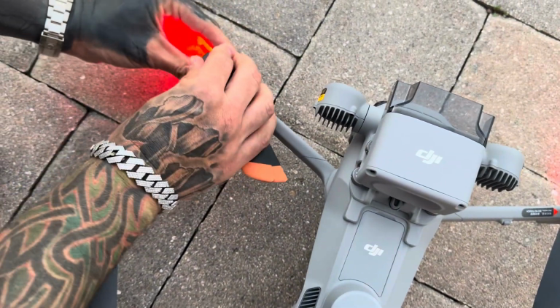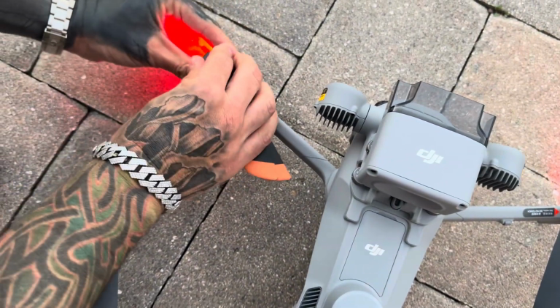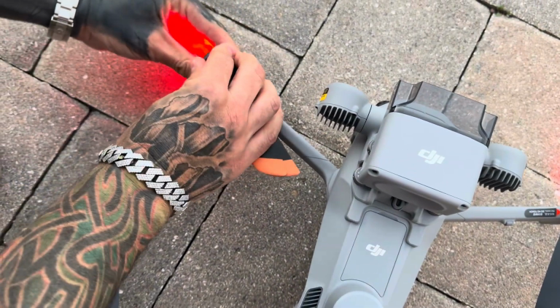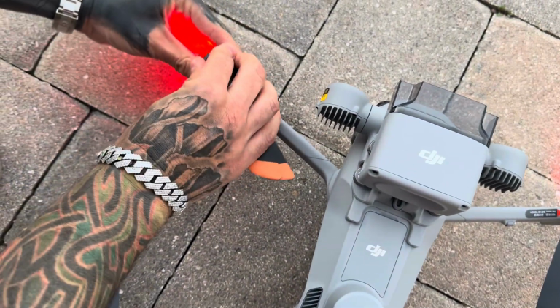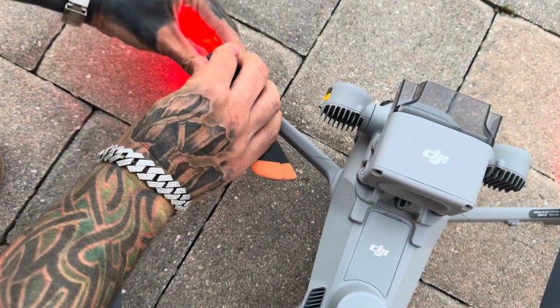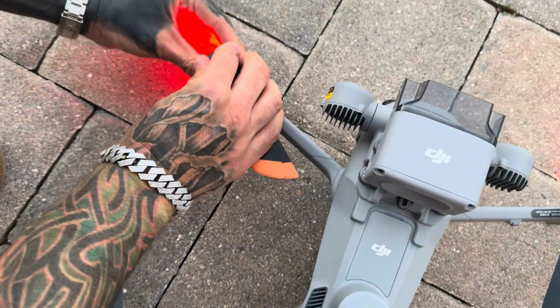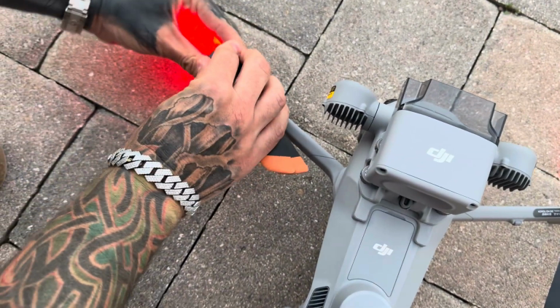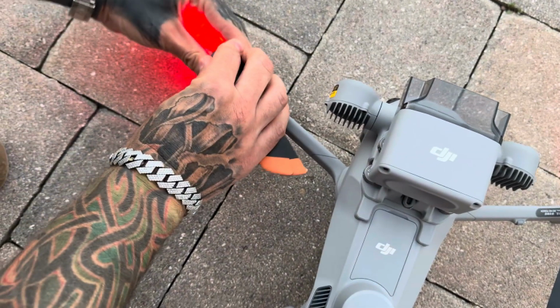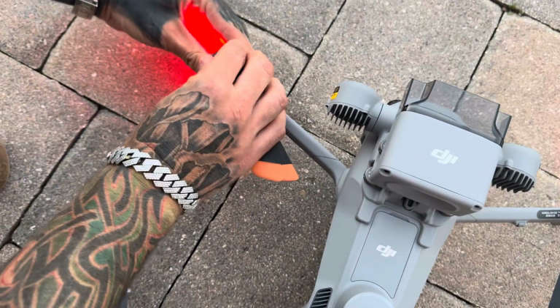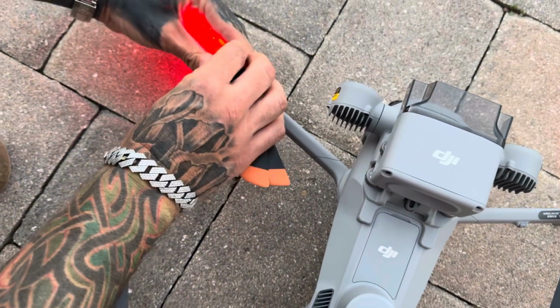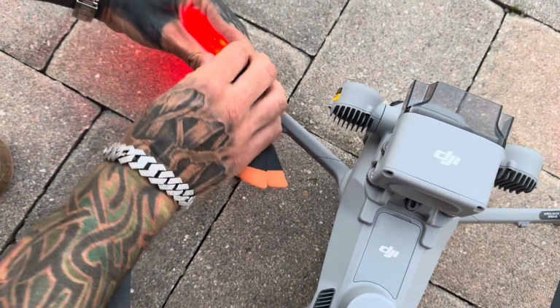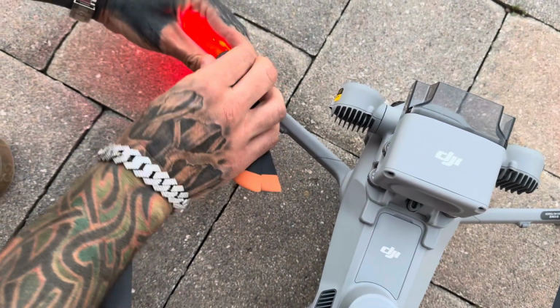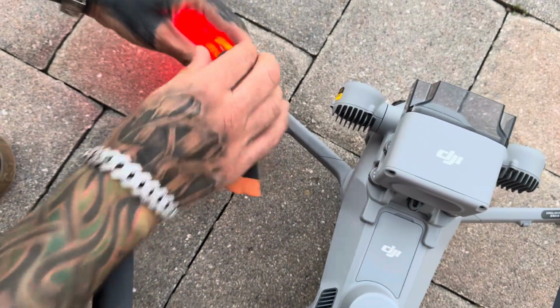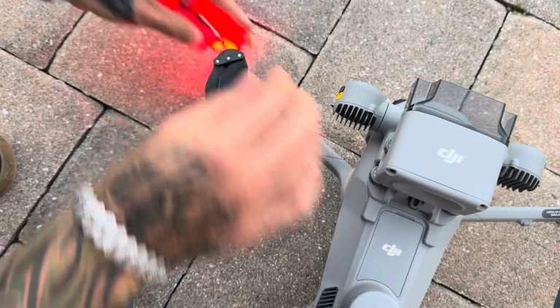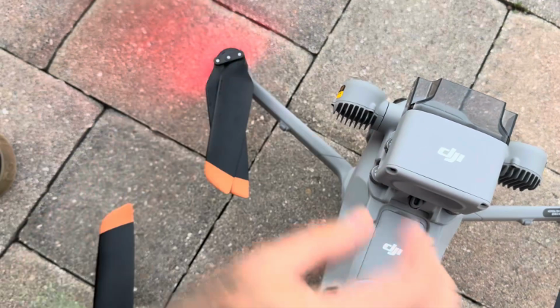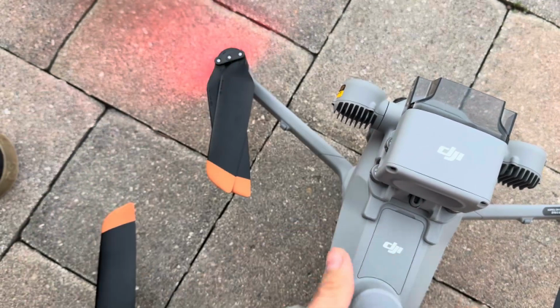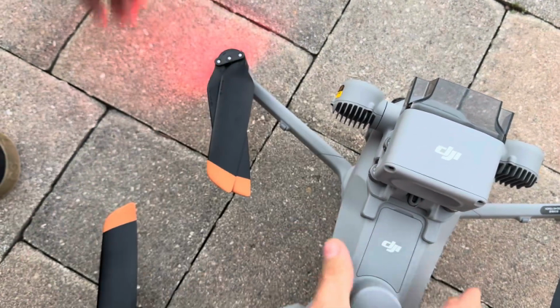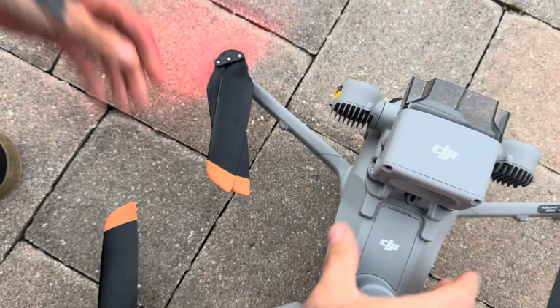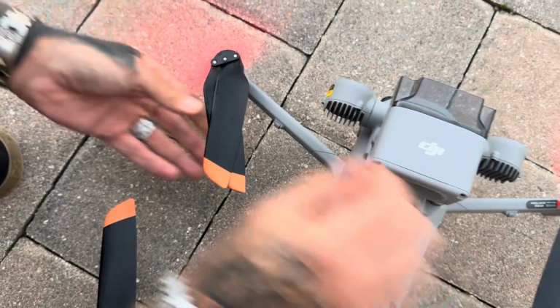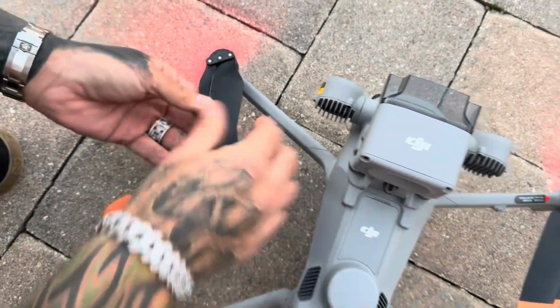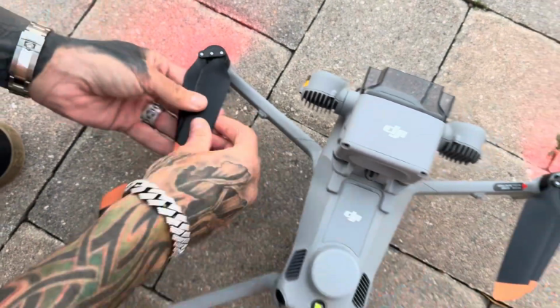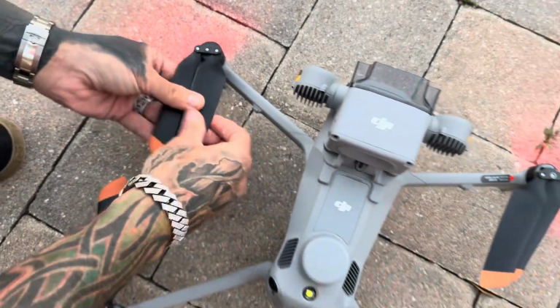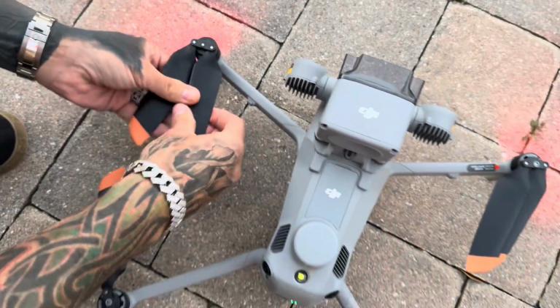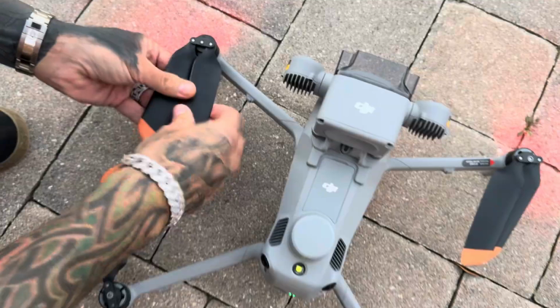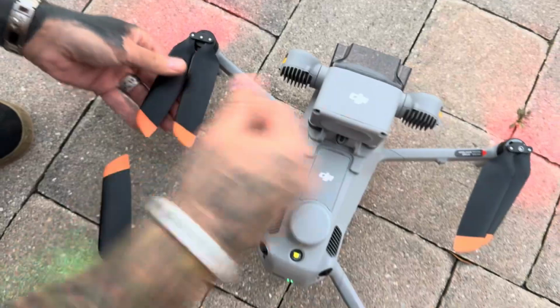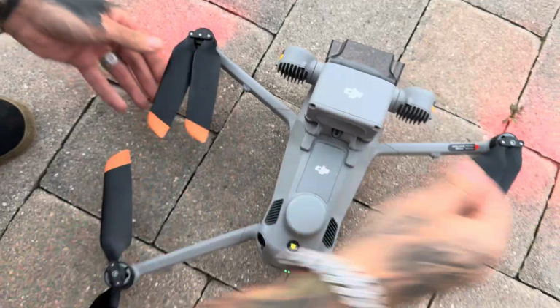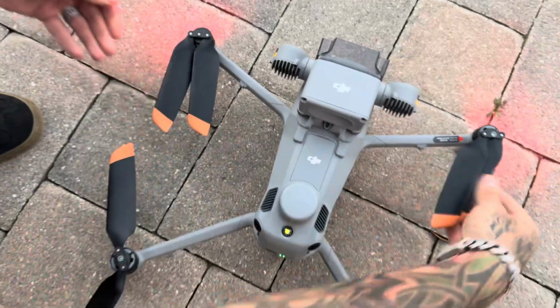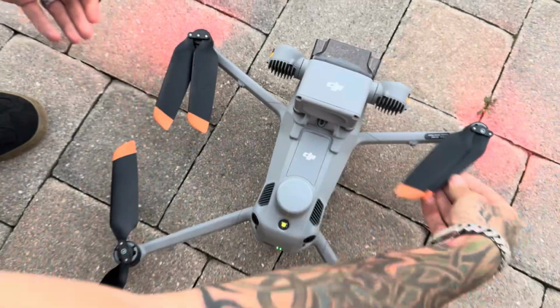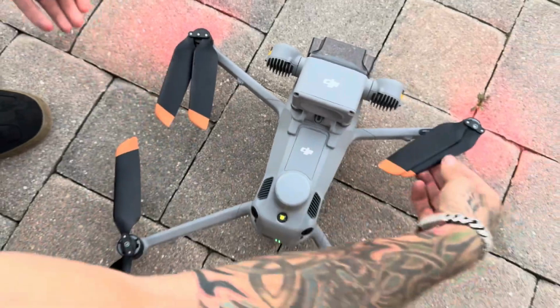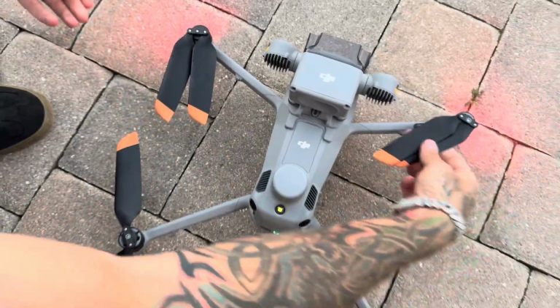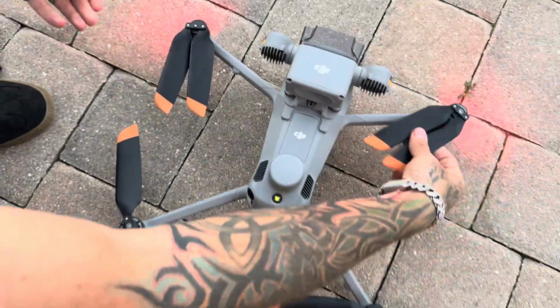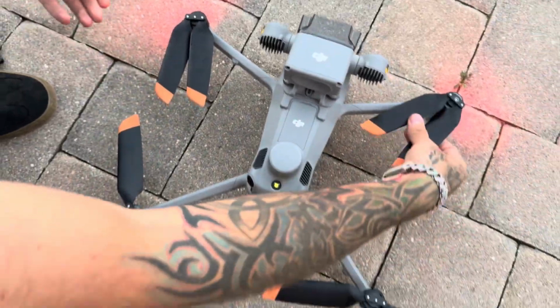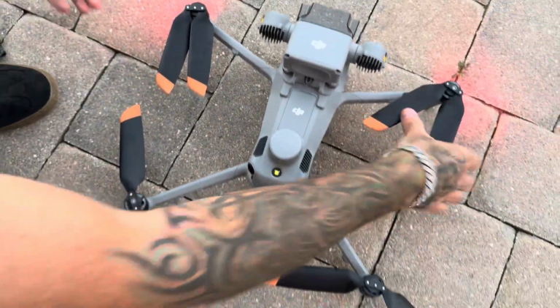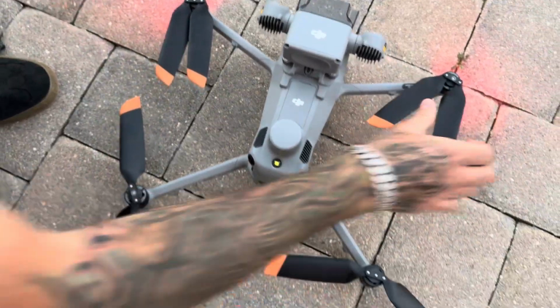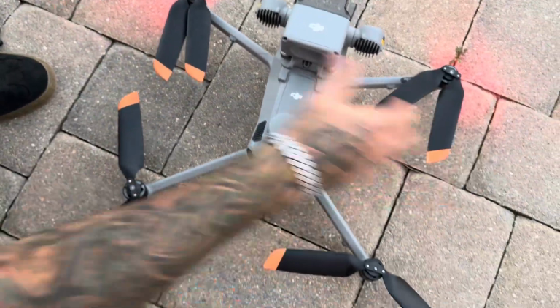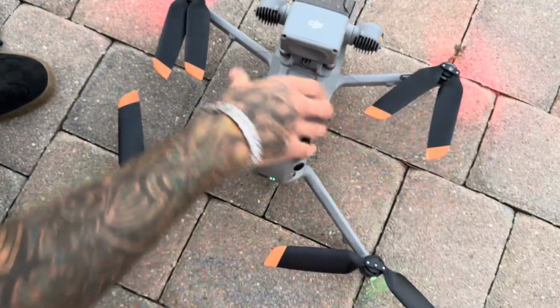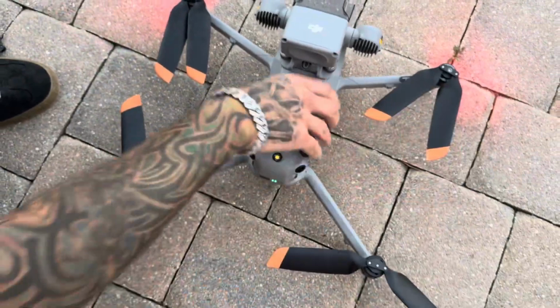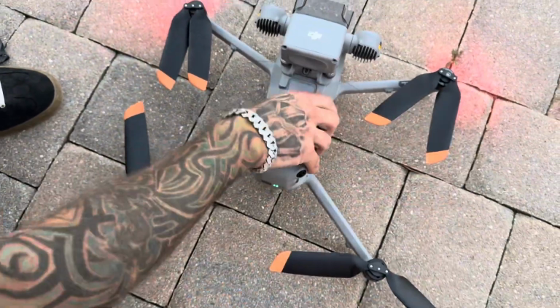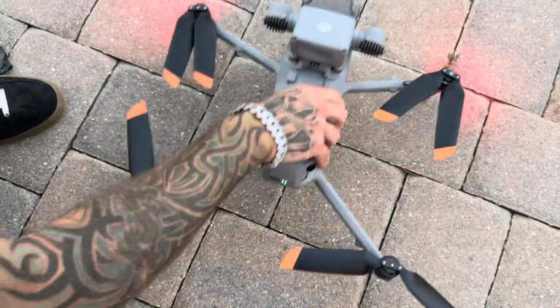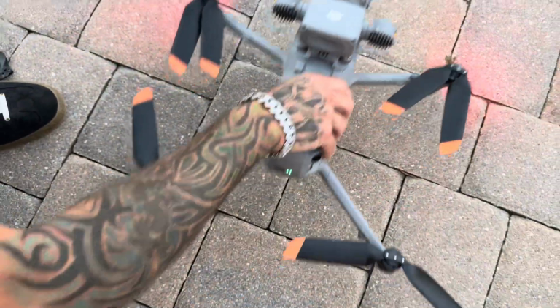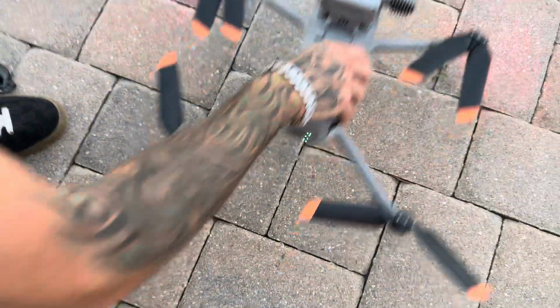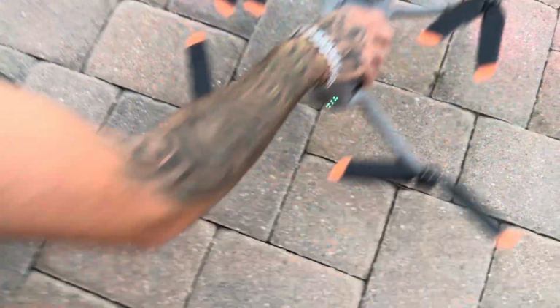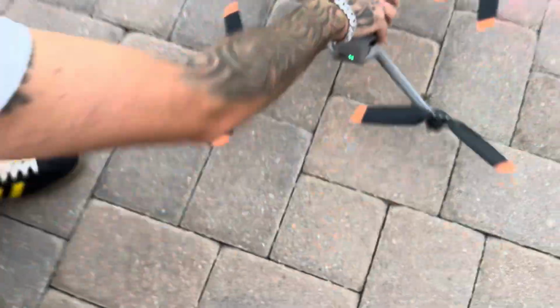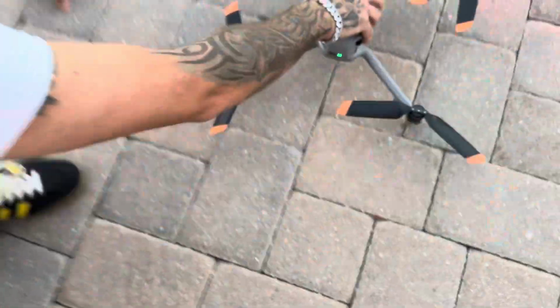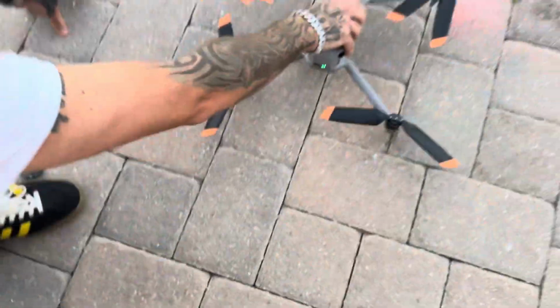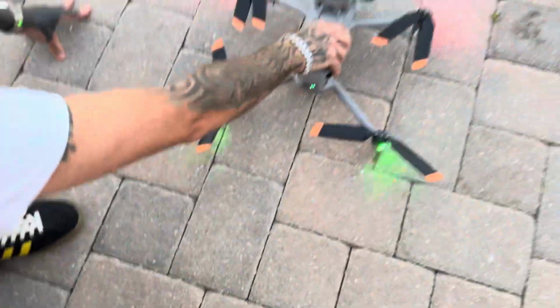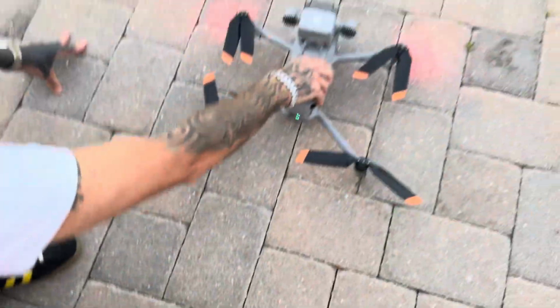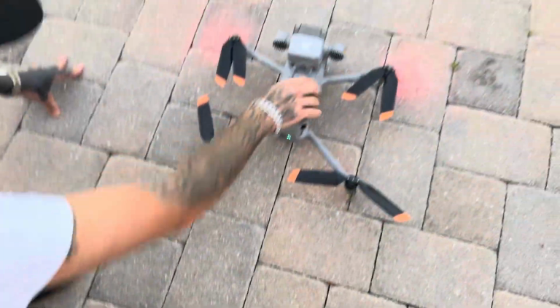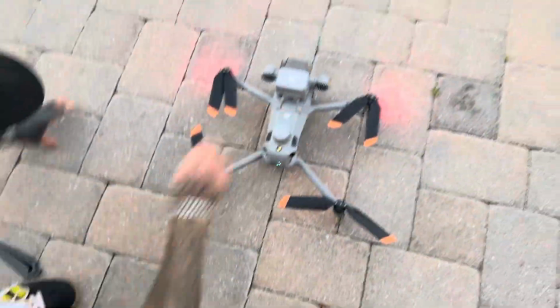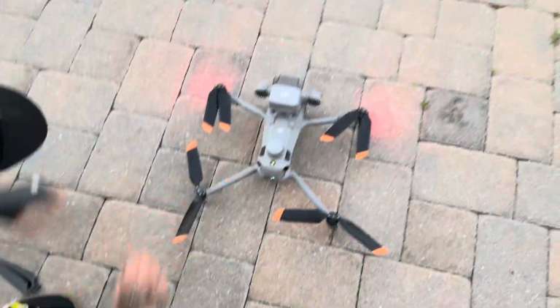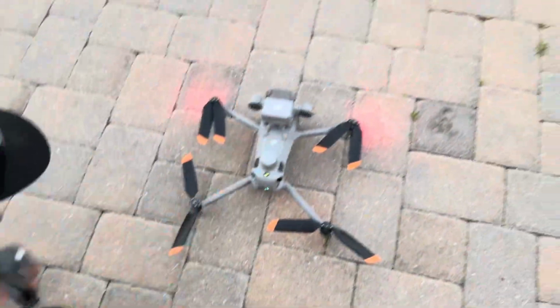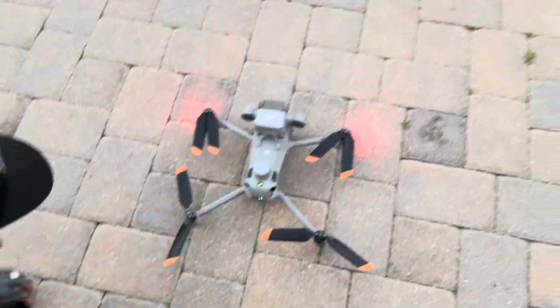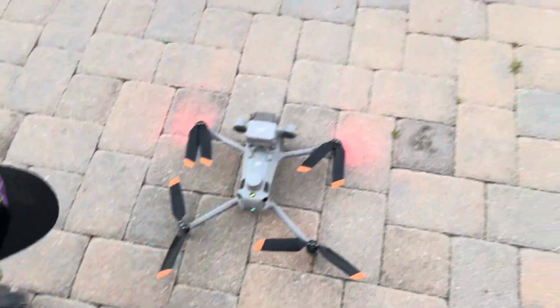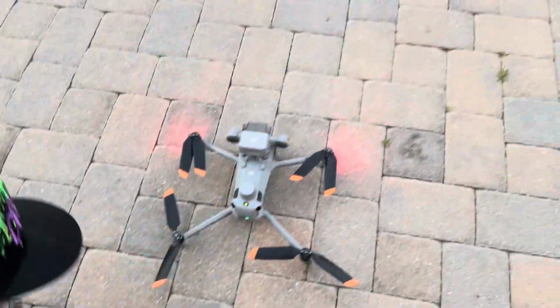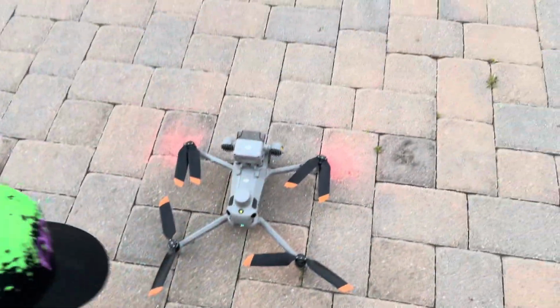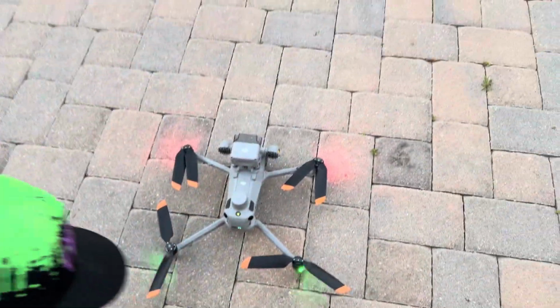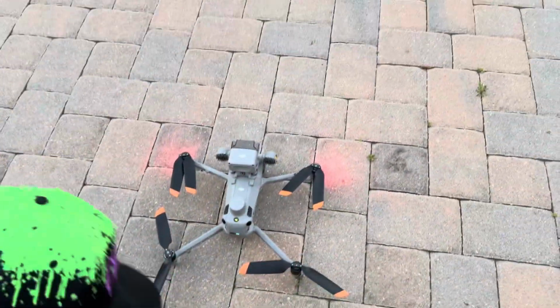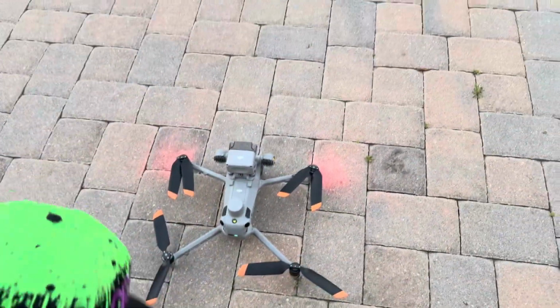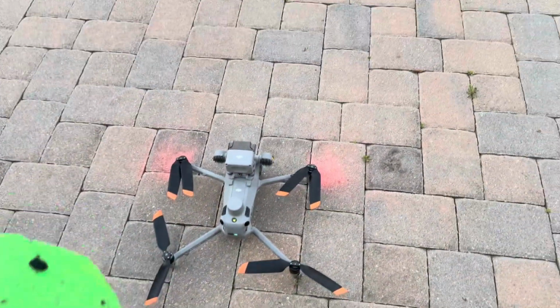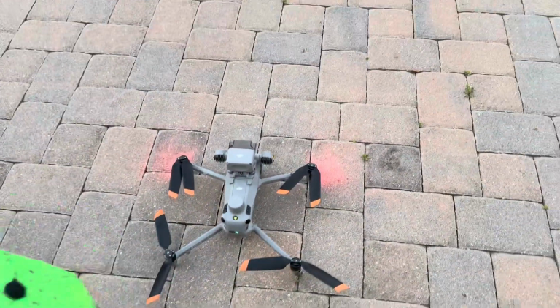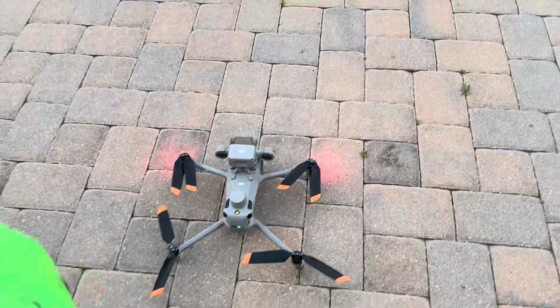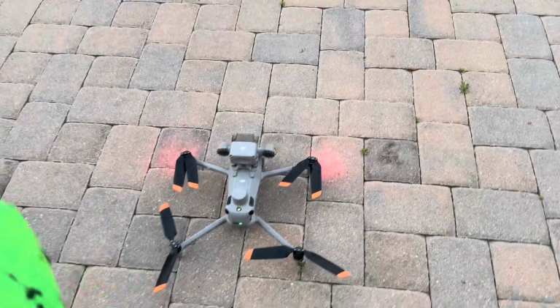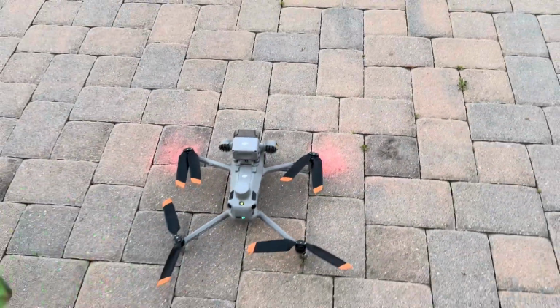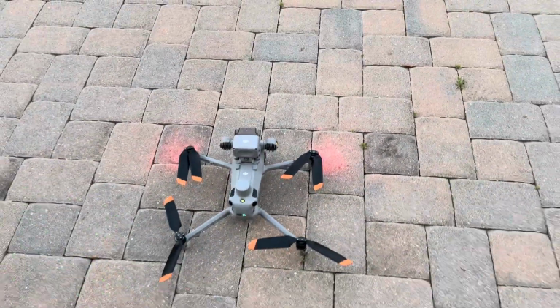Alright, so we got those guys in there now. These are significantly thicker.